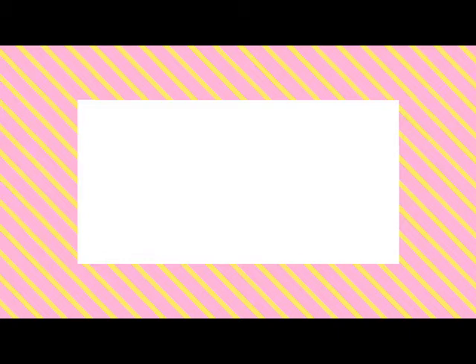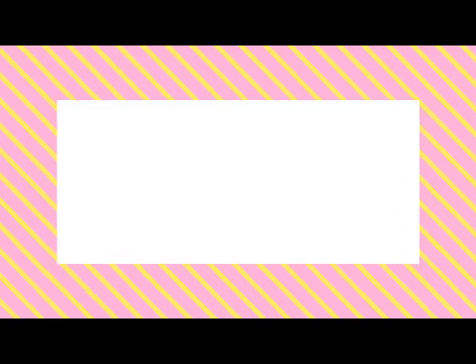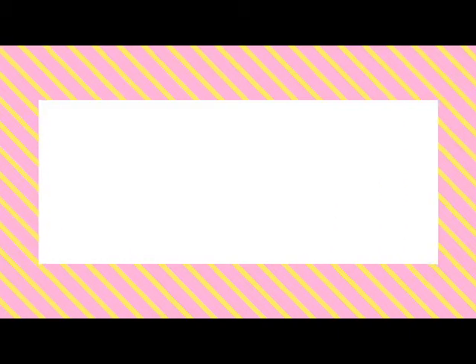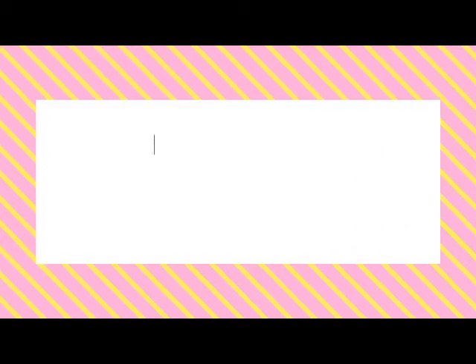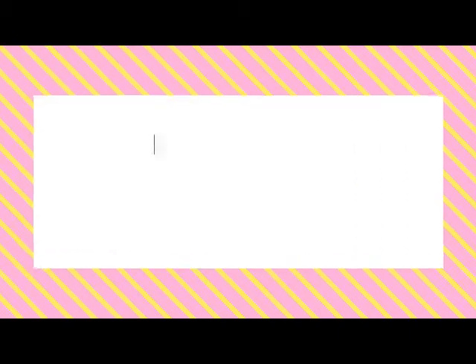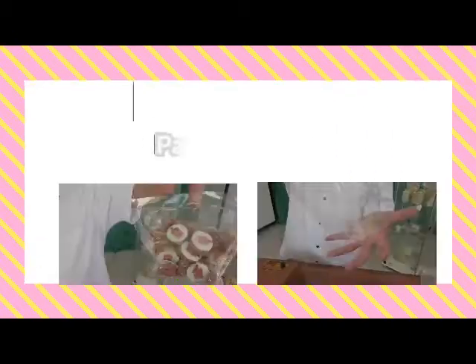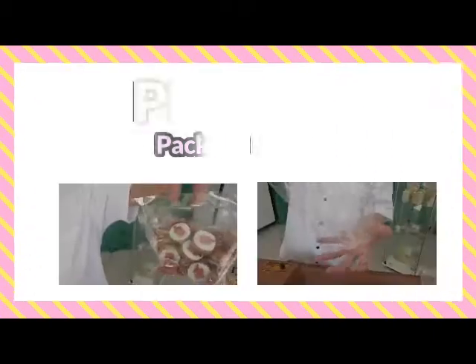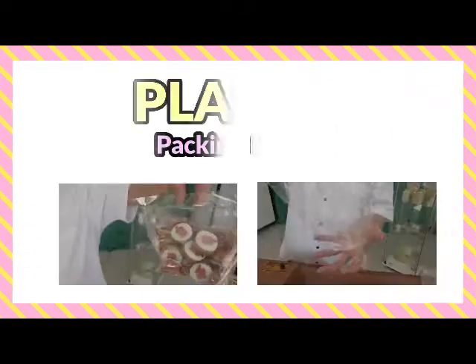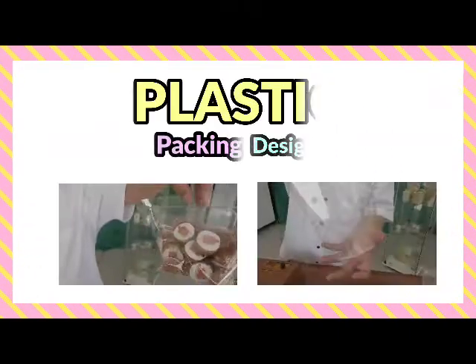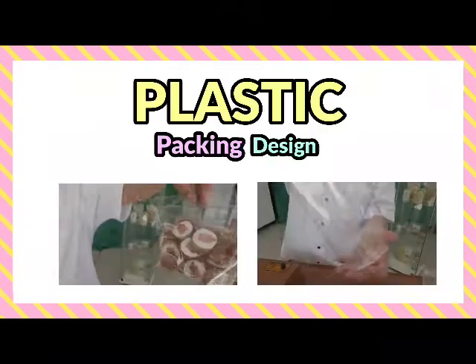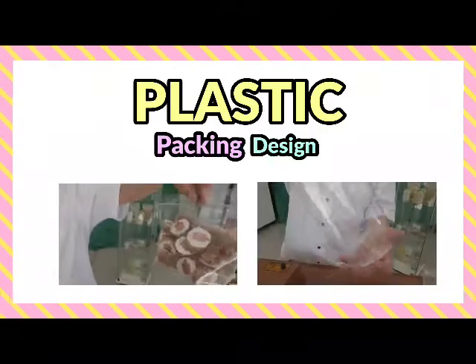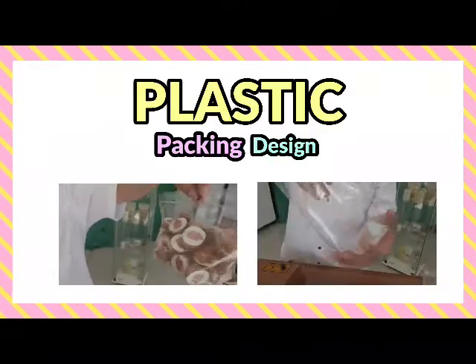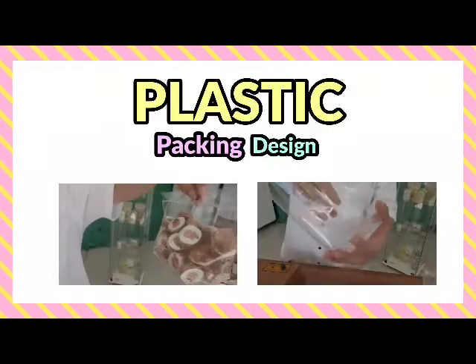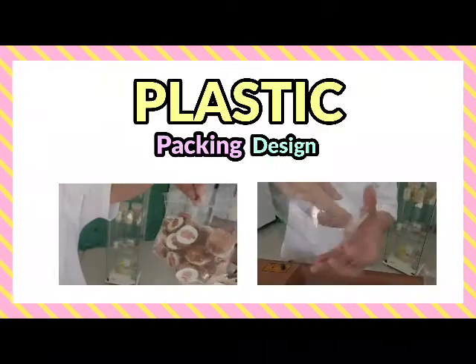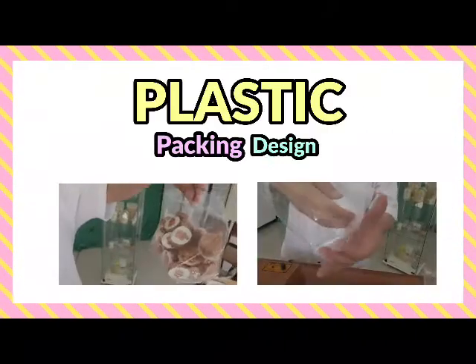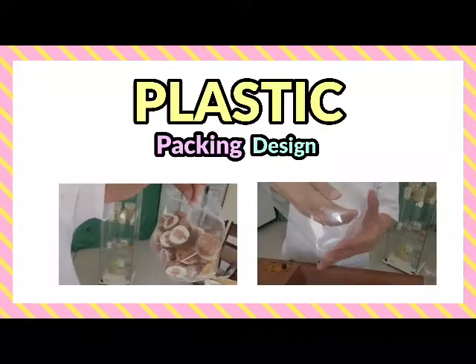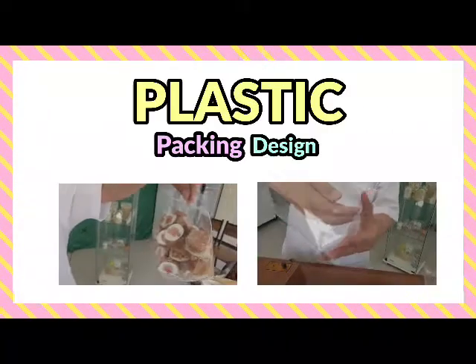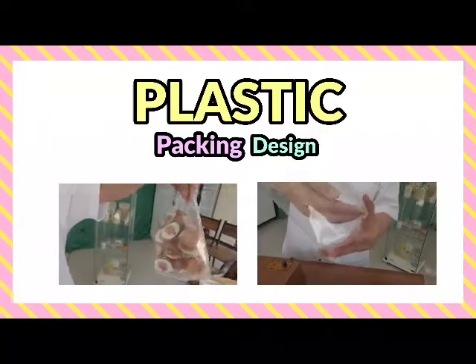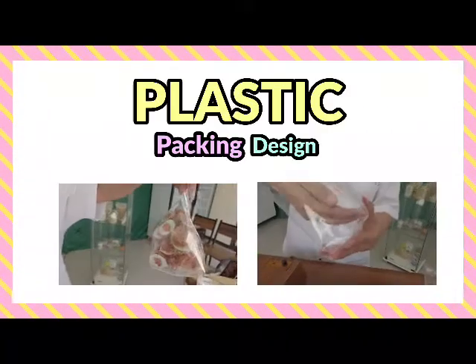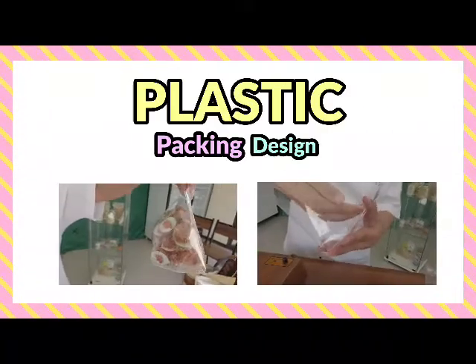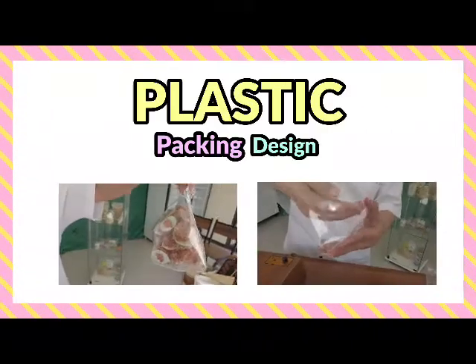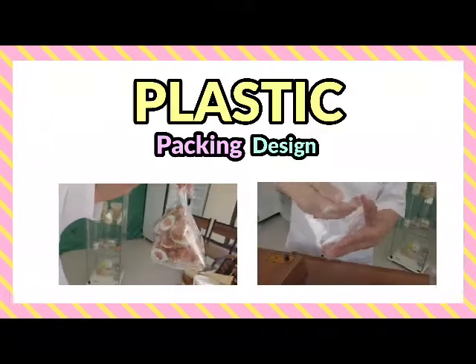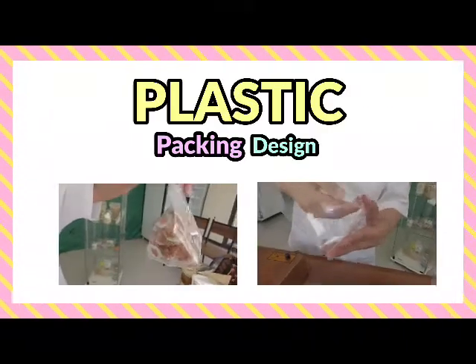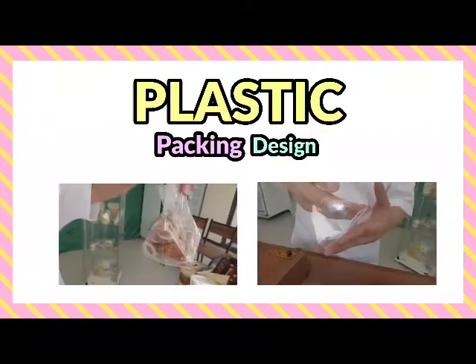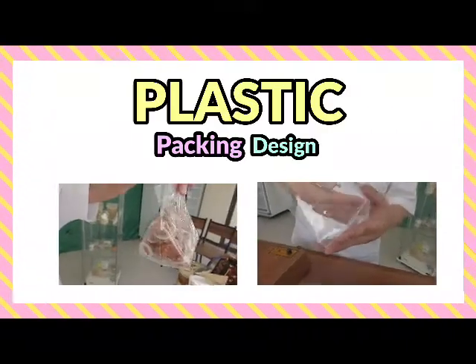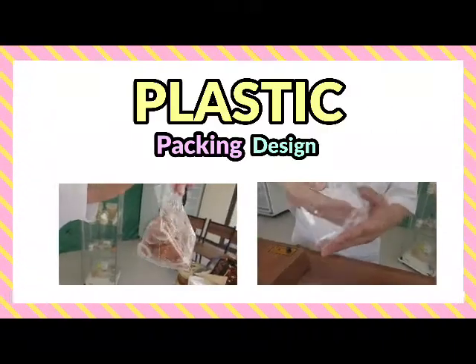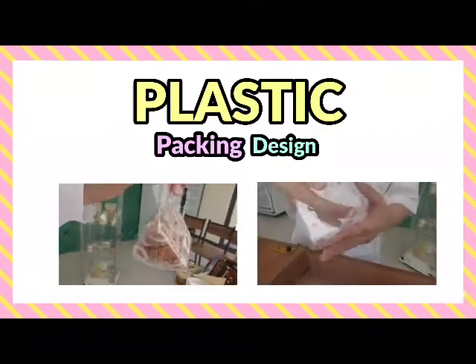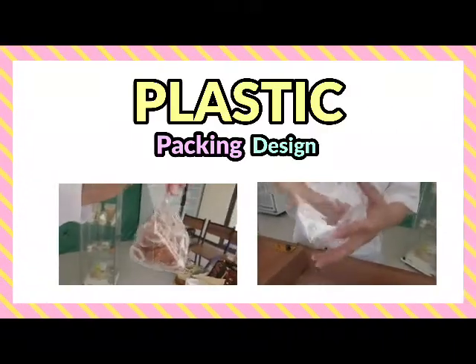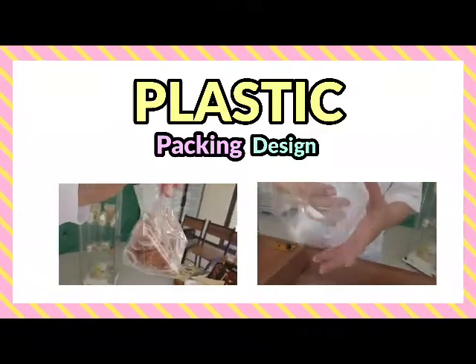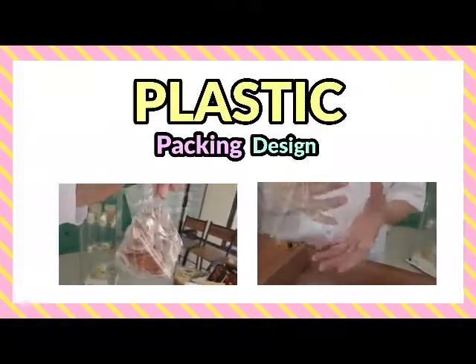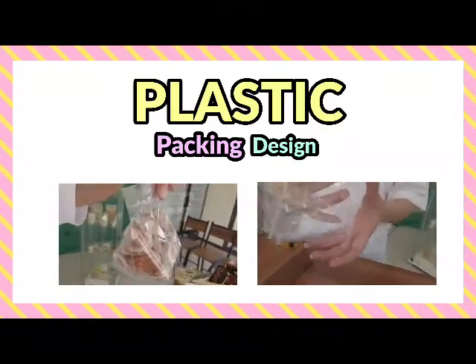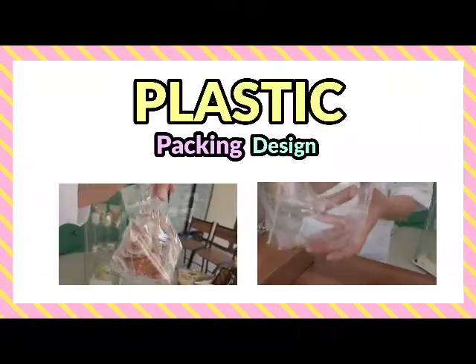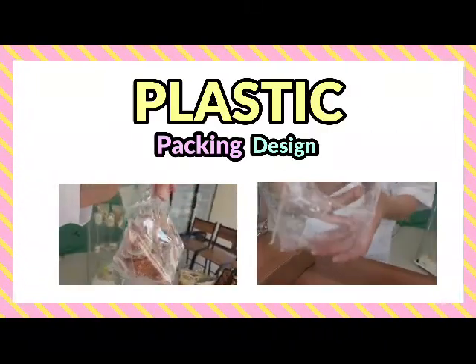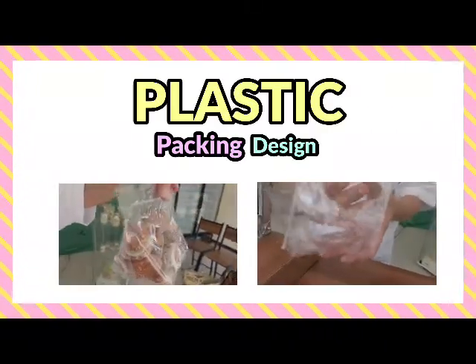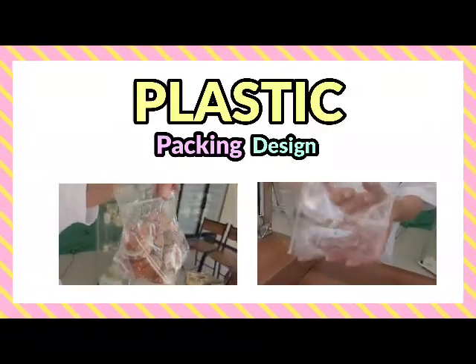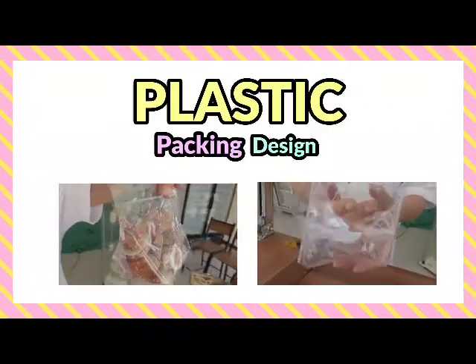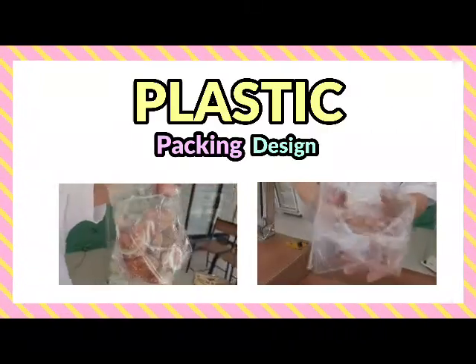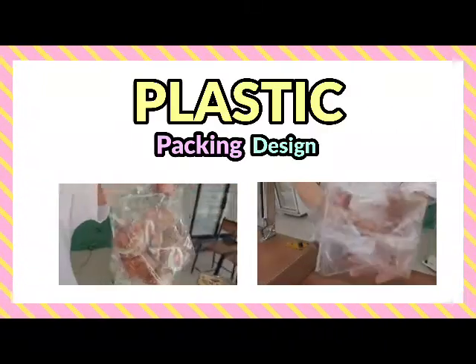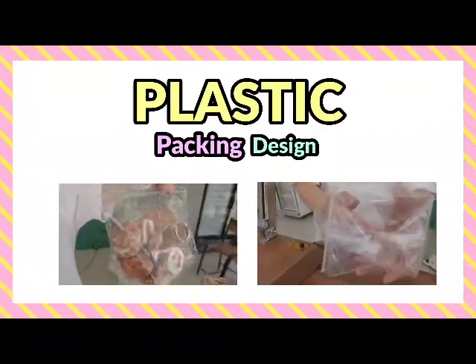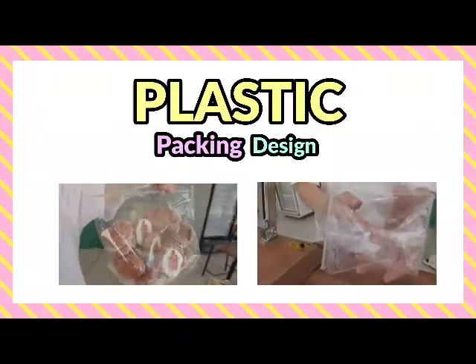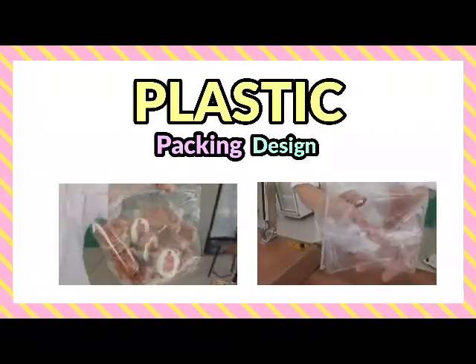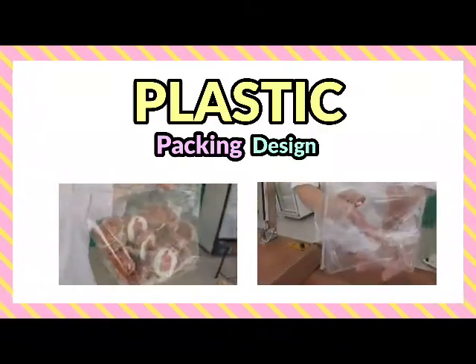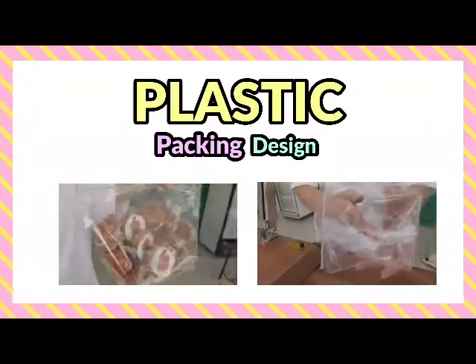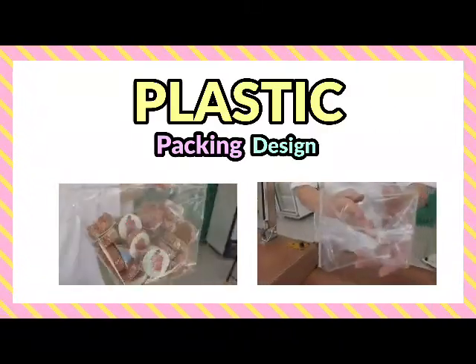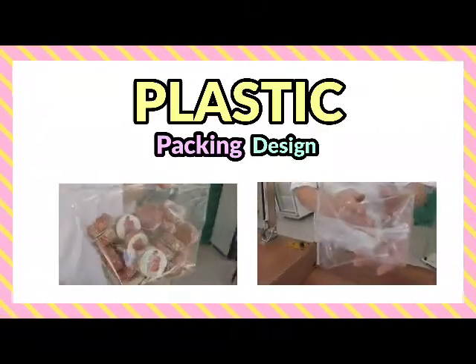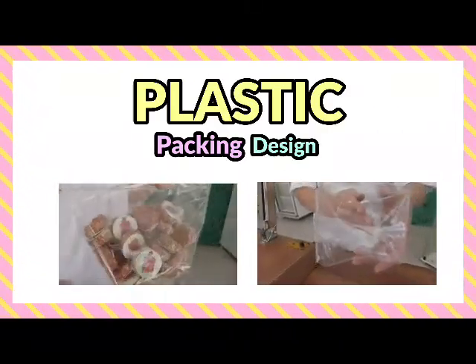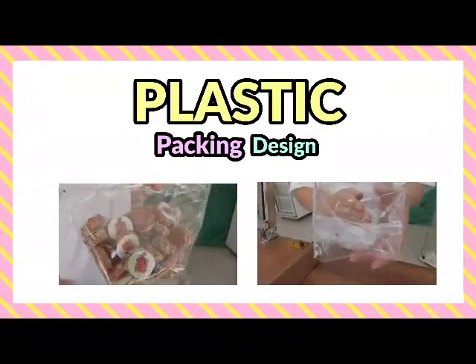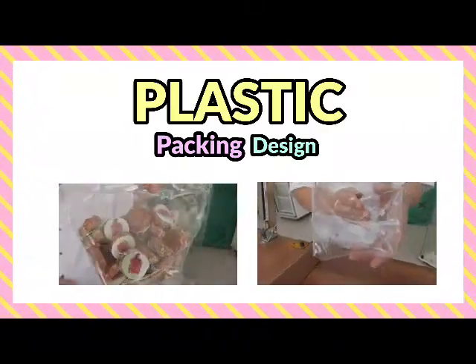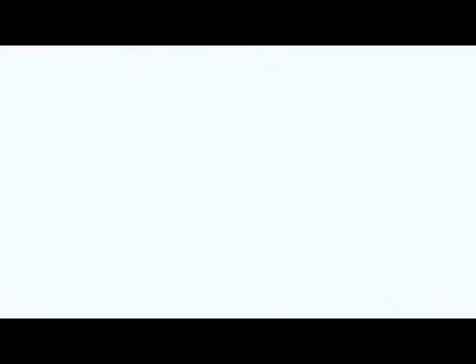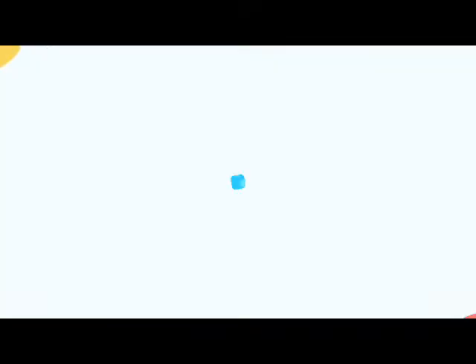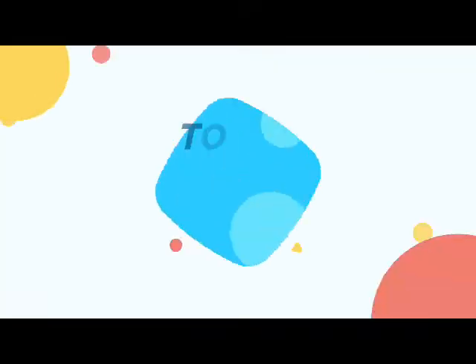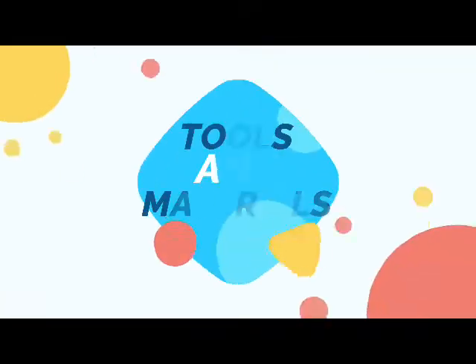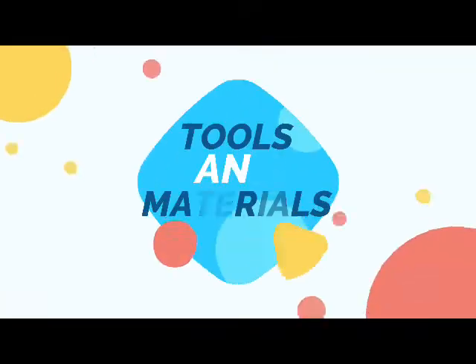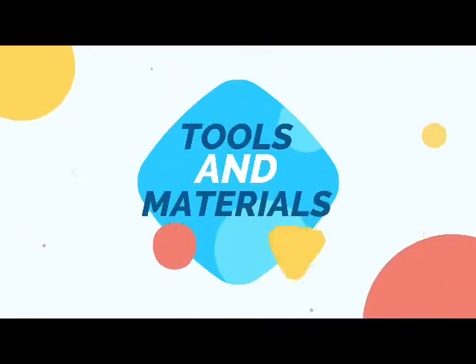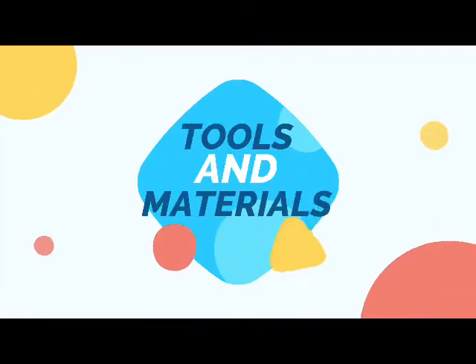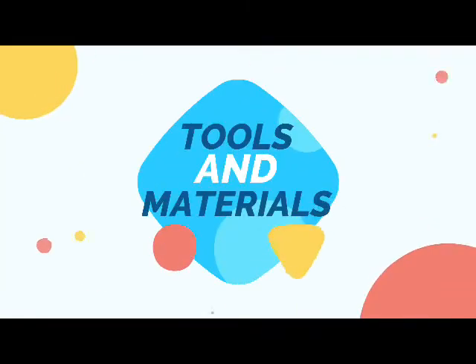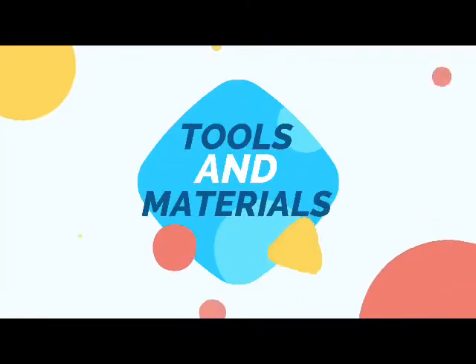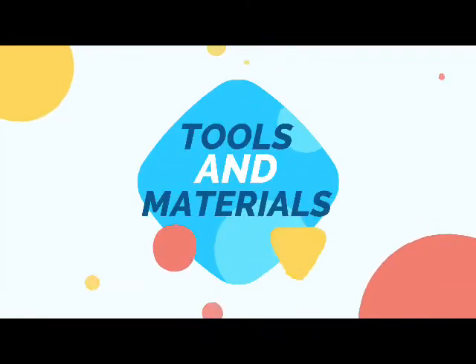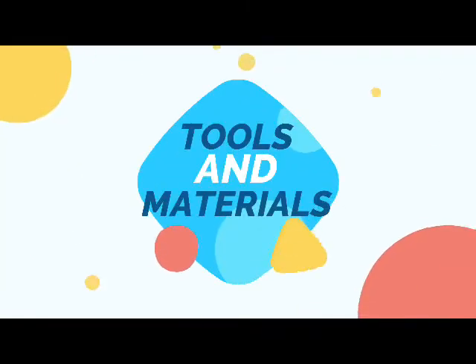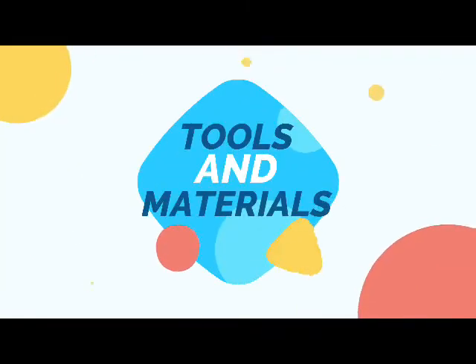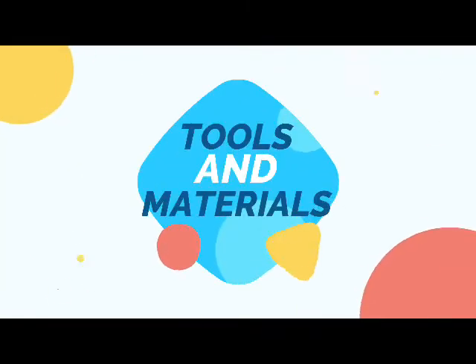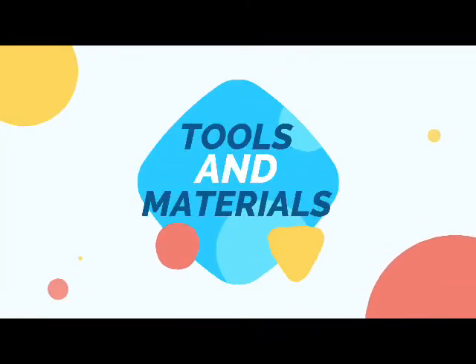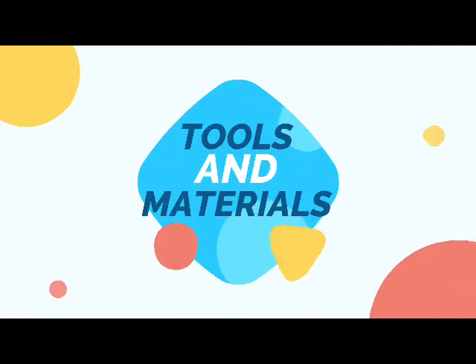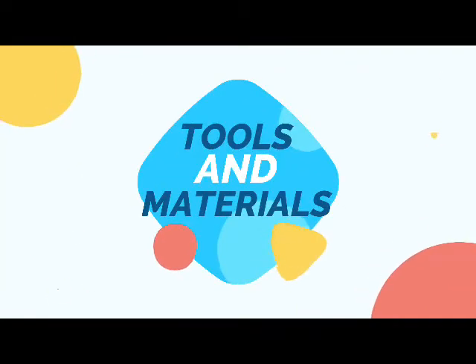Plastic Packing Design. Tools and Materials.